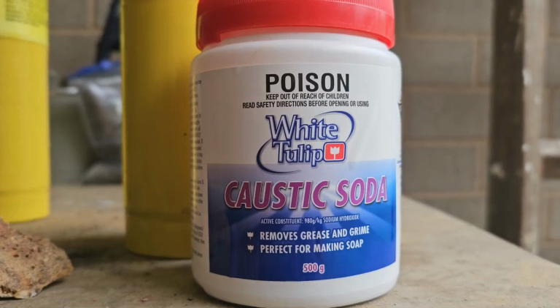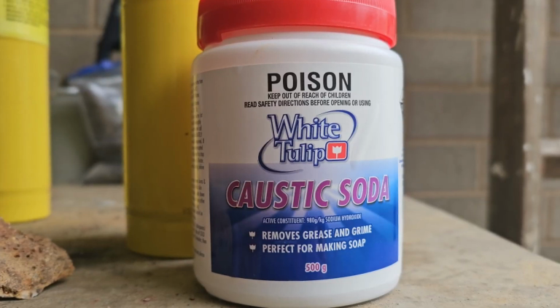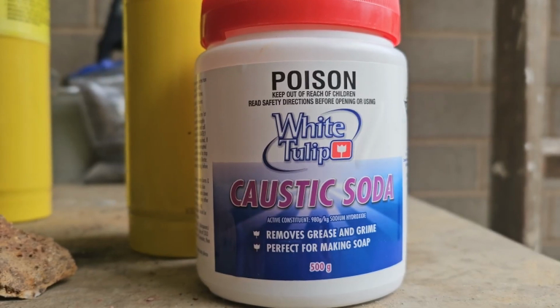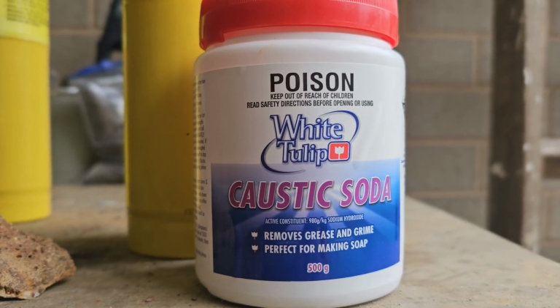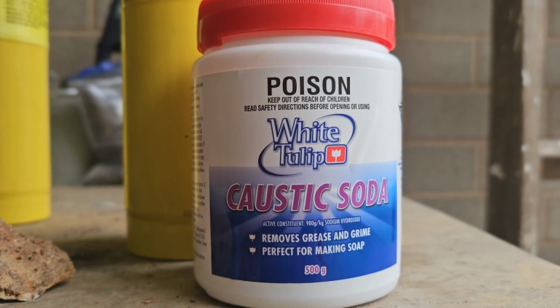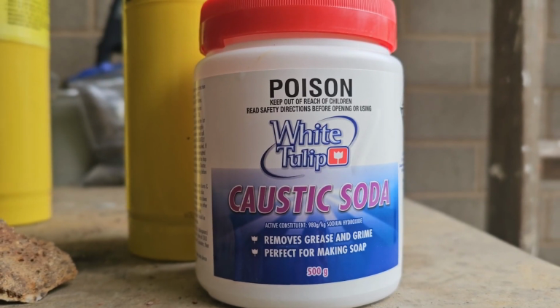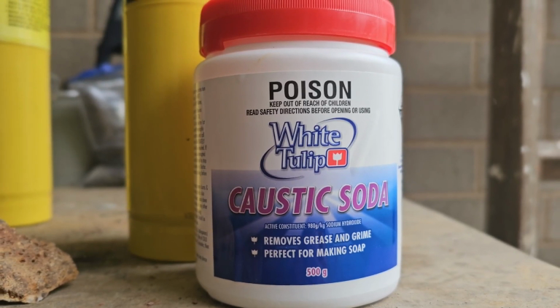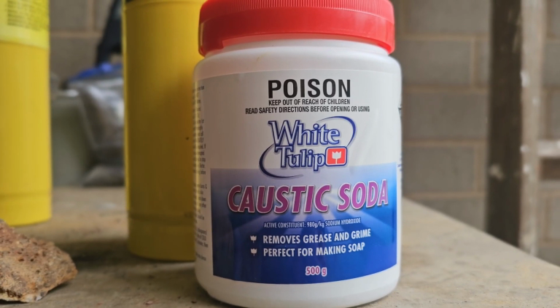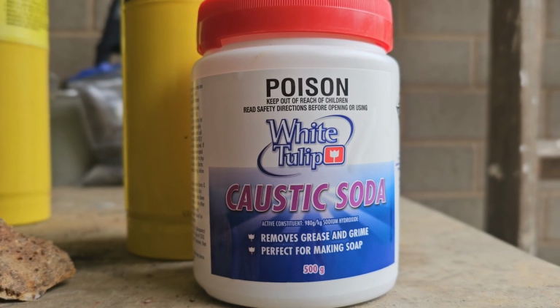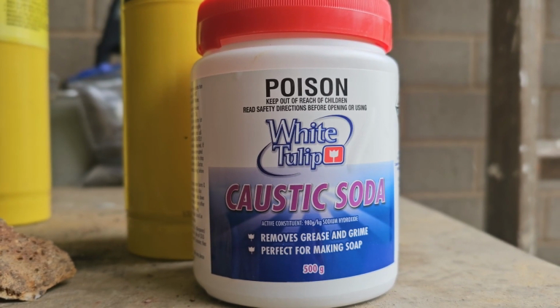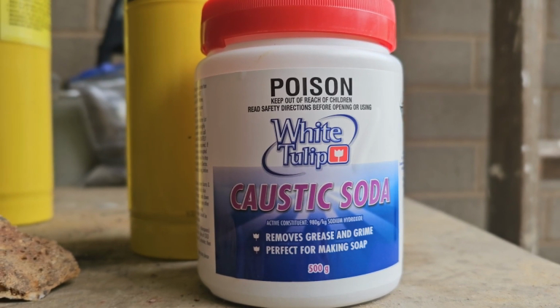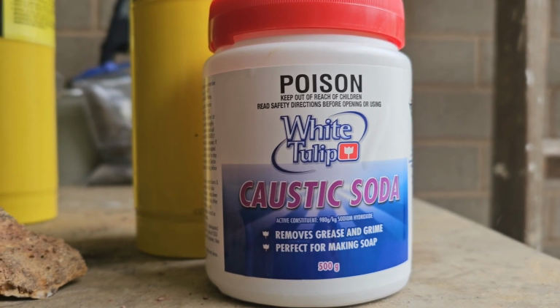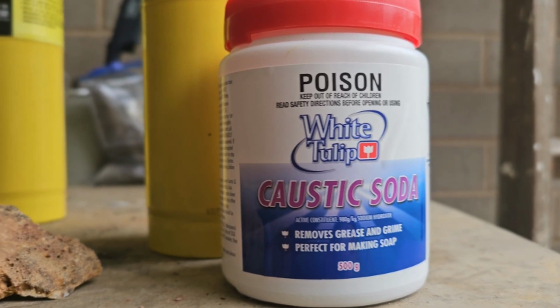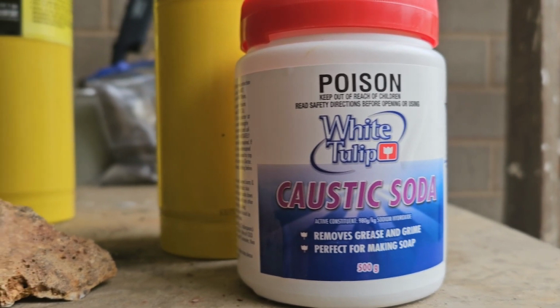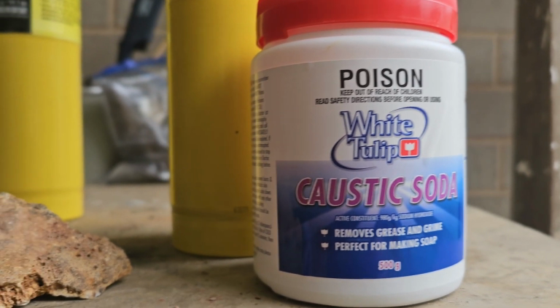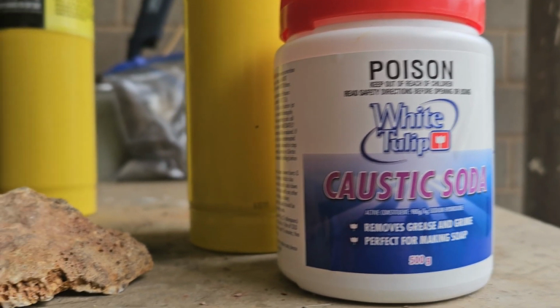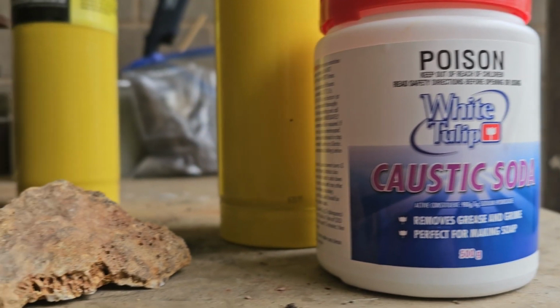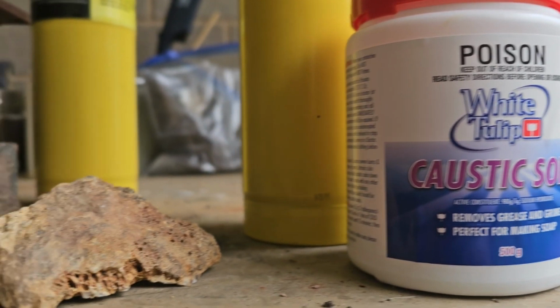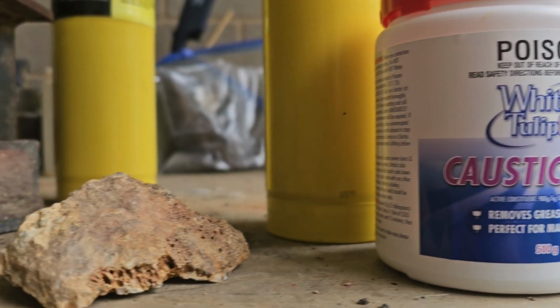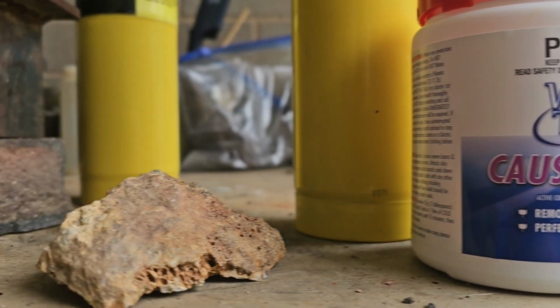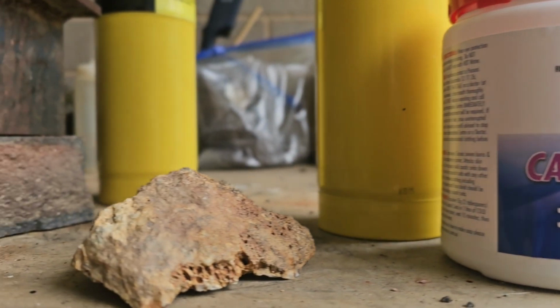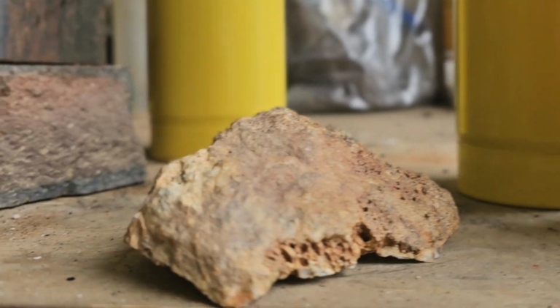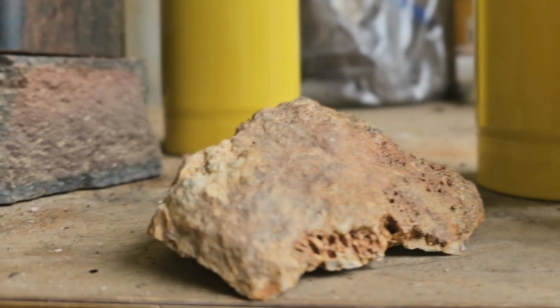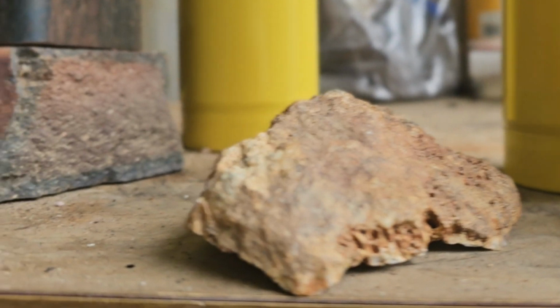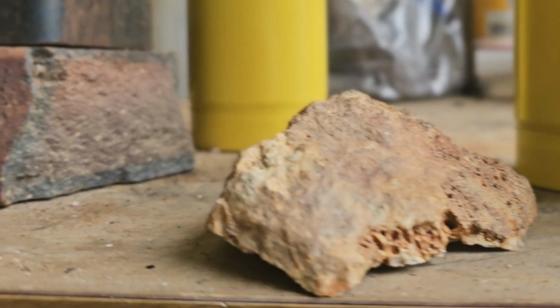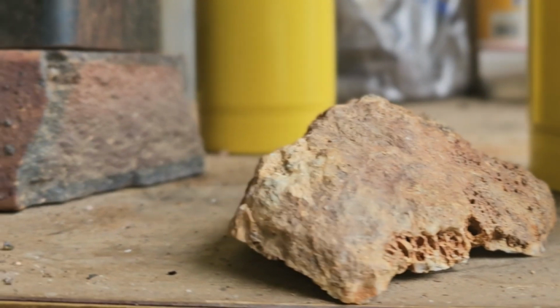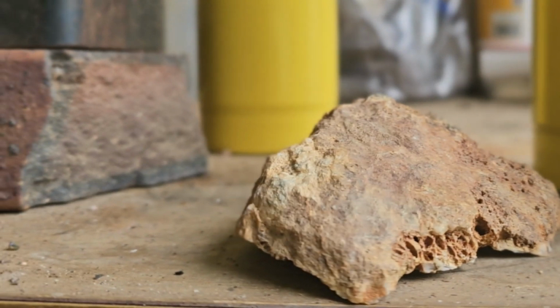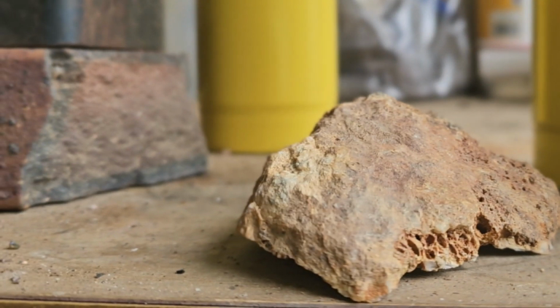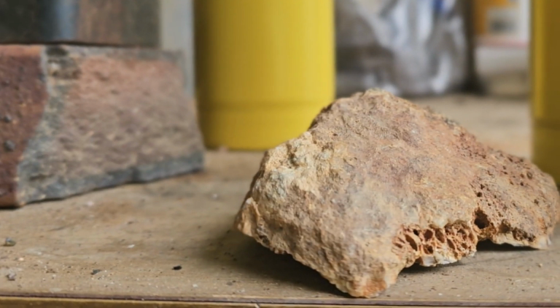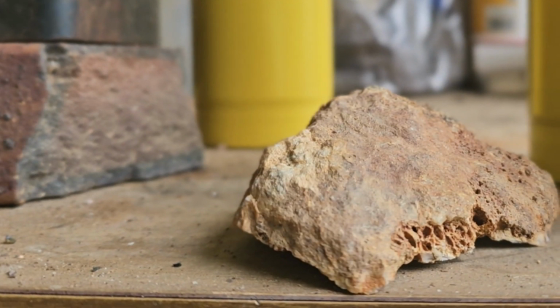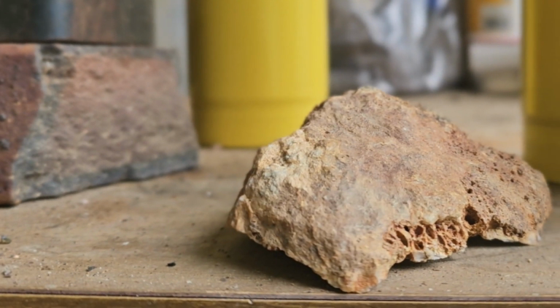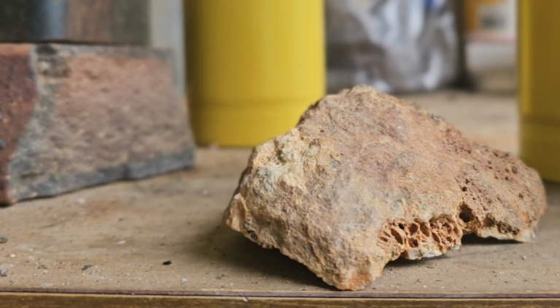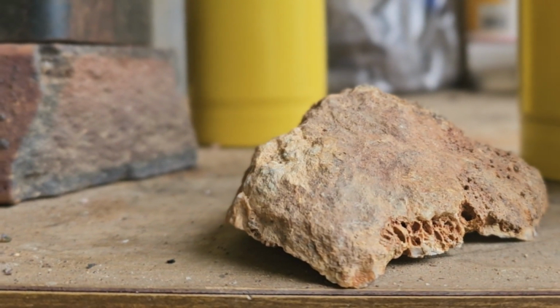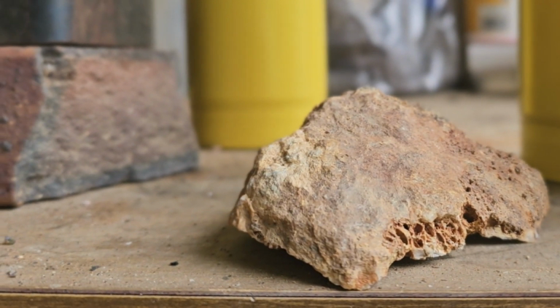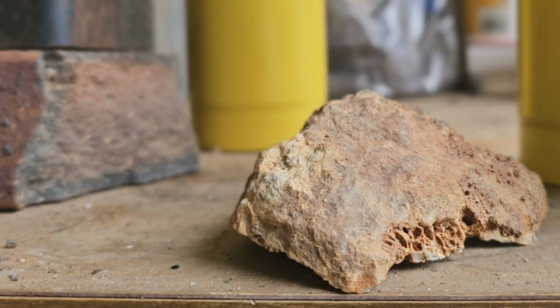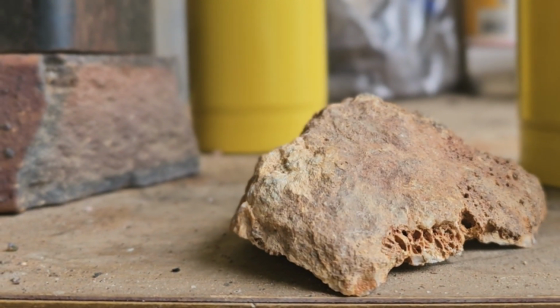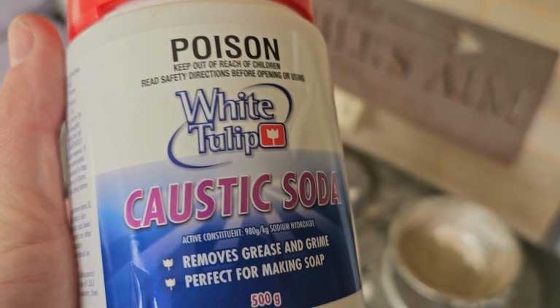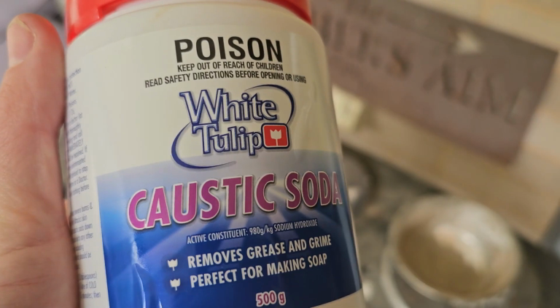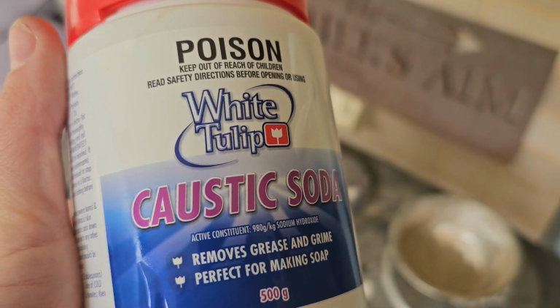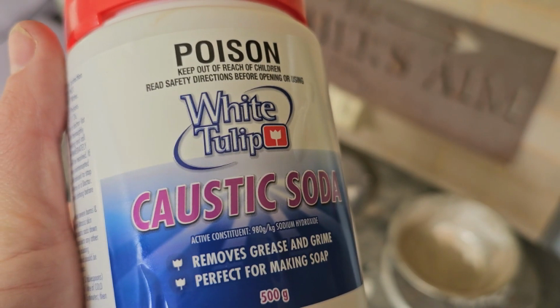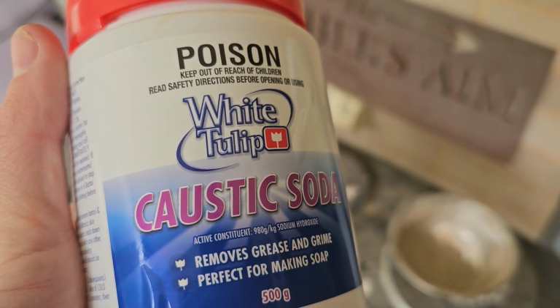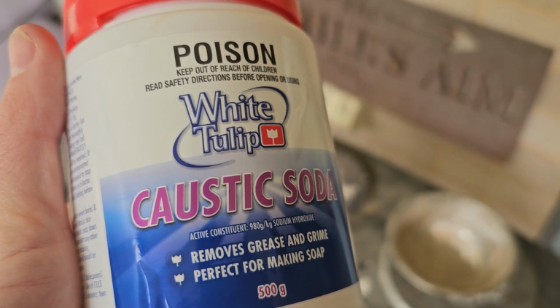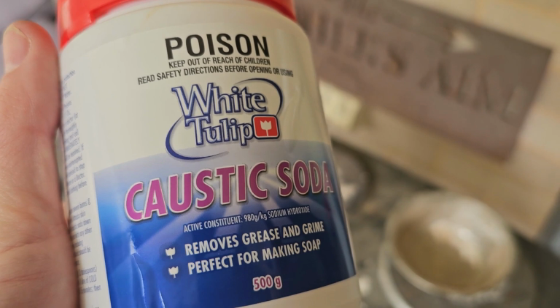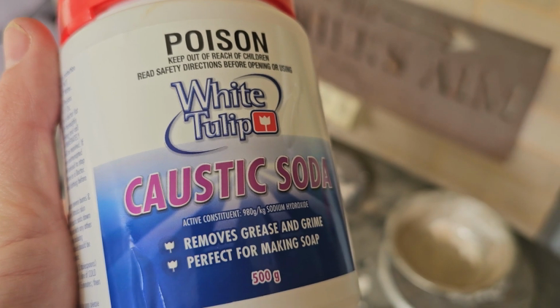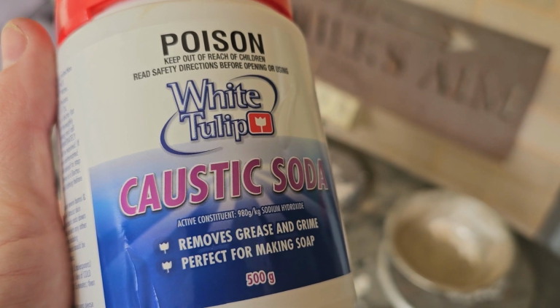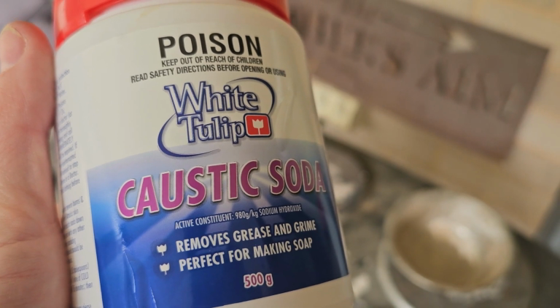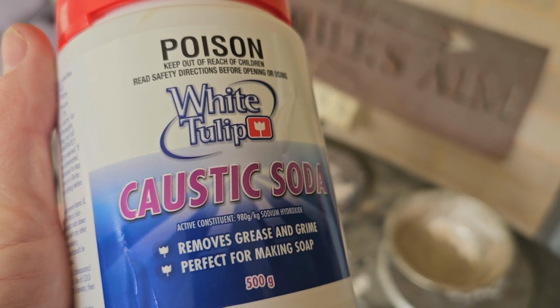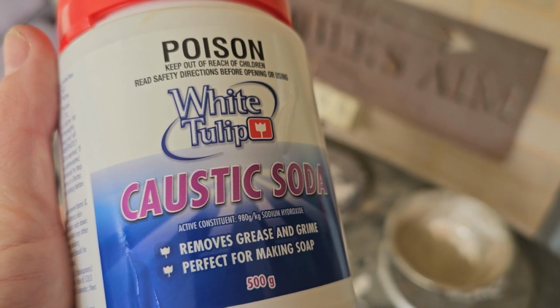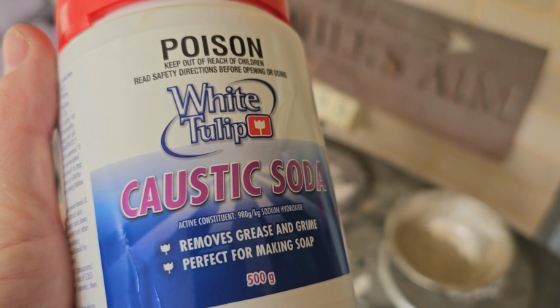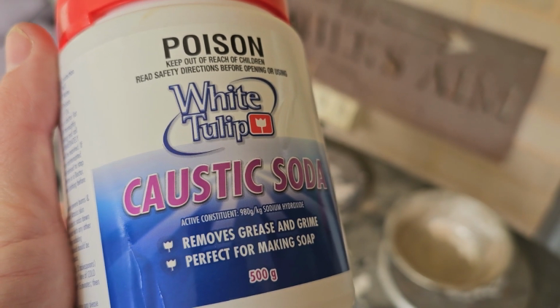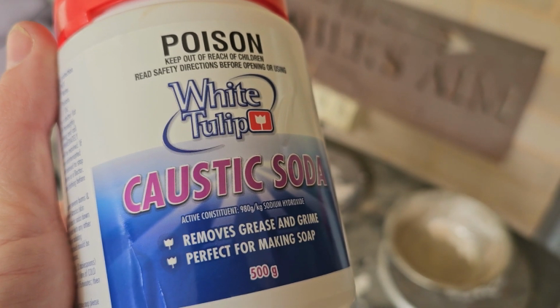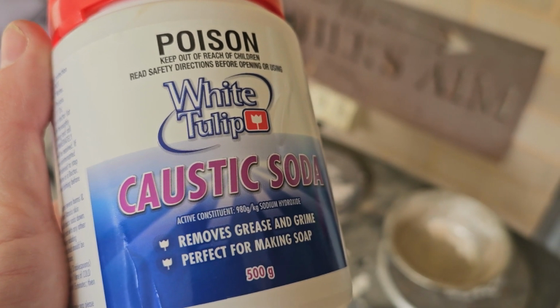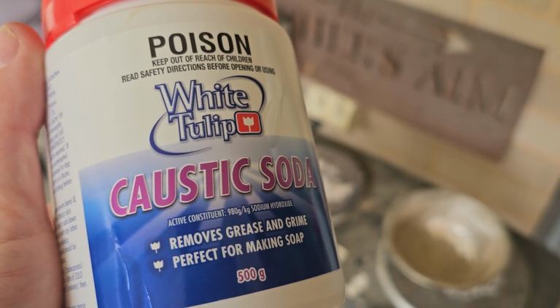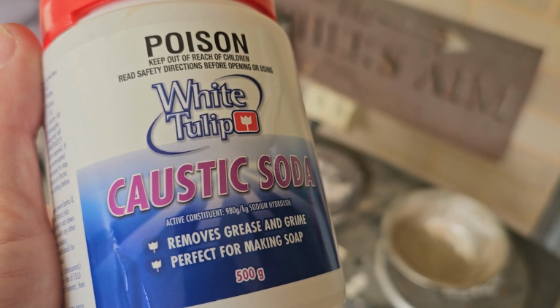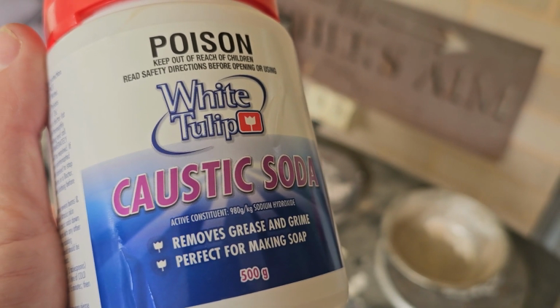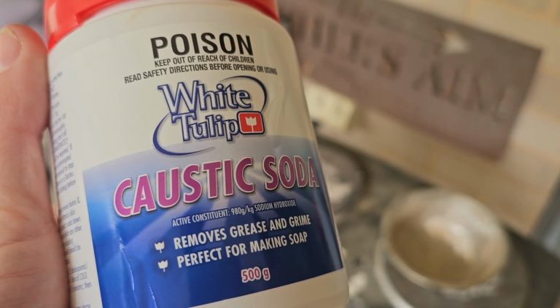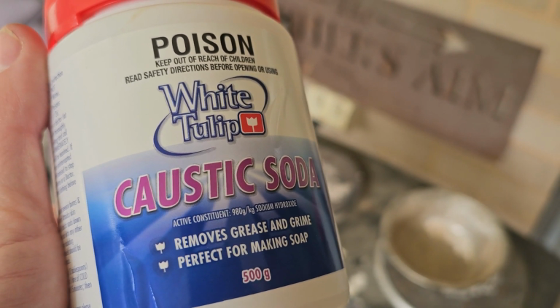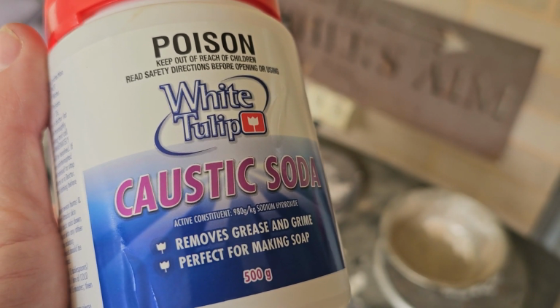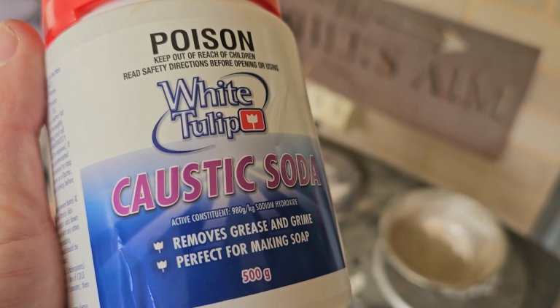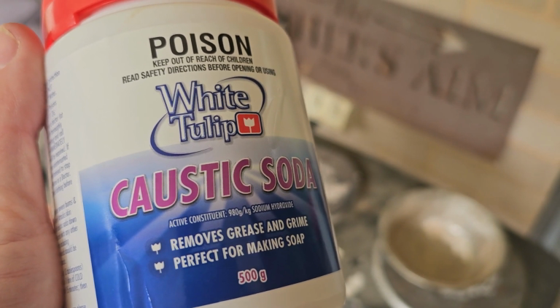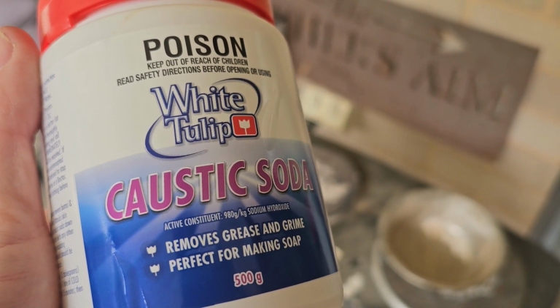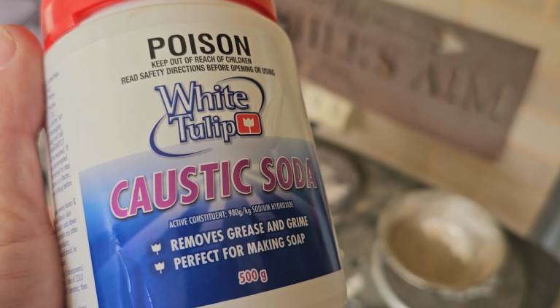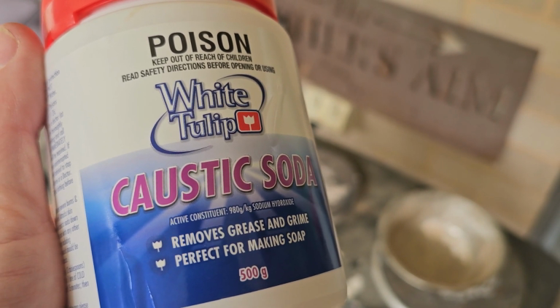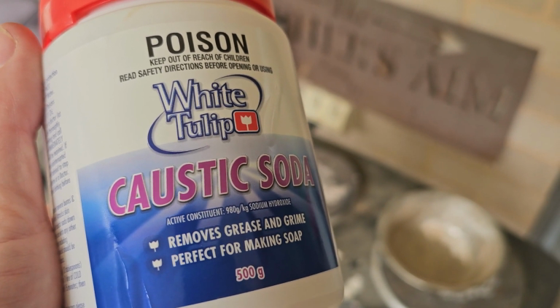But did you know that caustic soda can dissolve silicates? The process of using caustic soda to dissolve silicates is very easy.